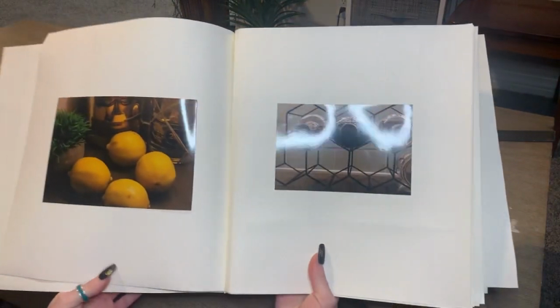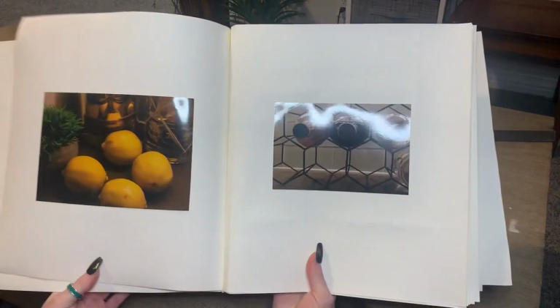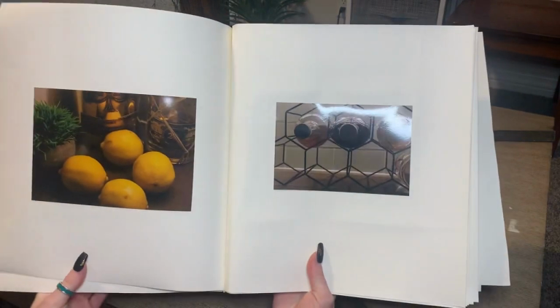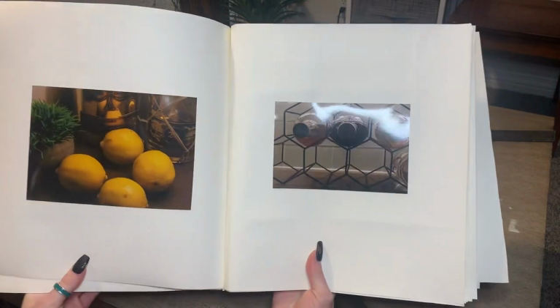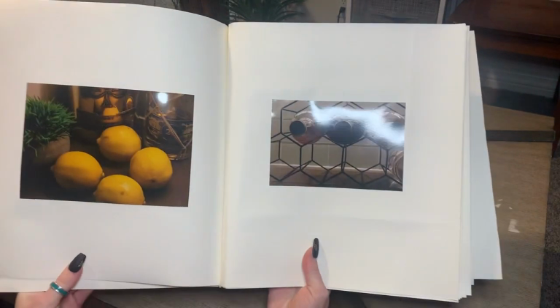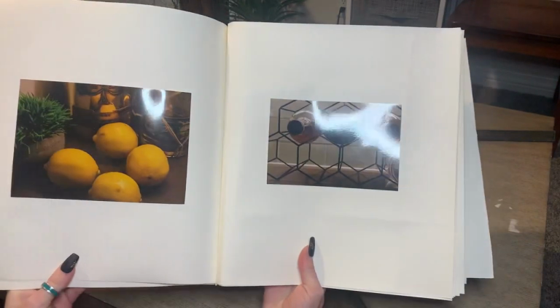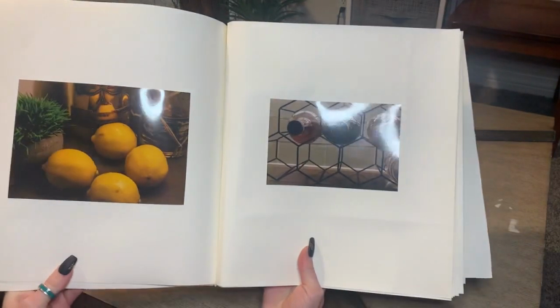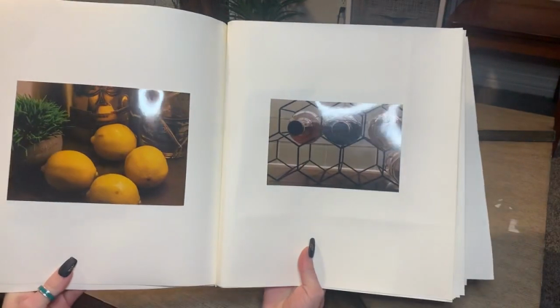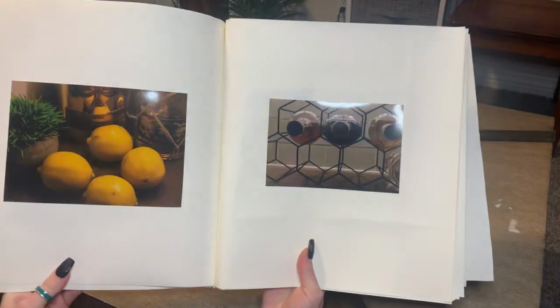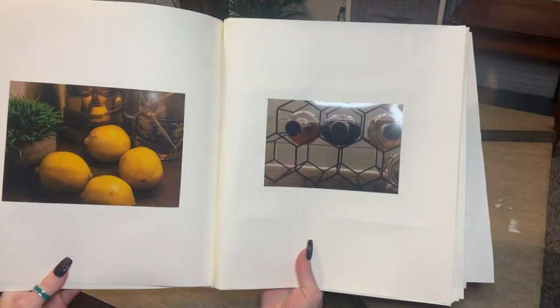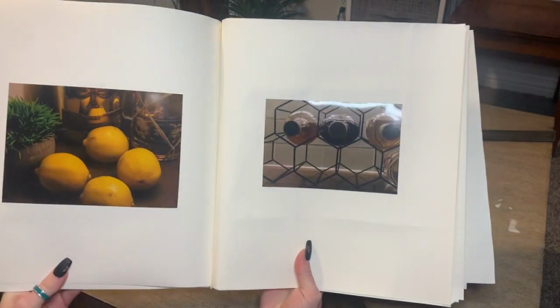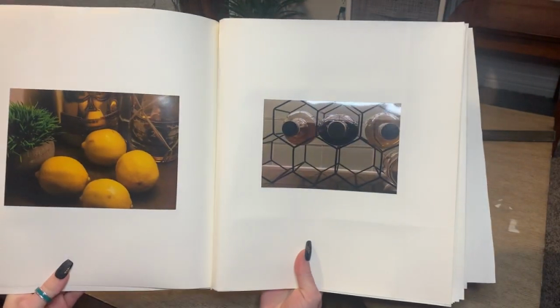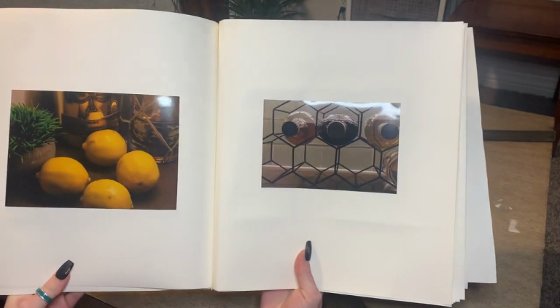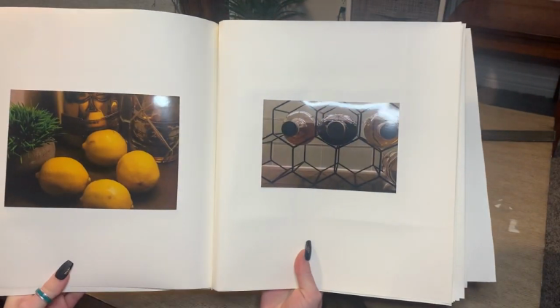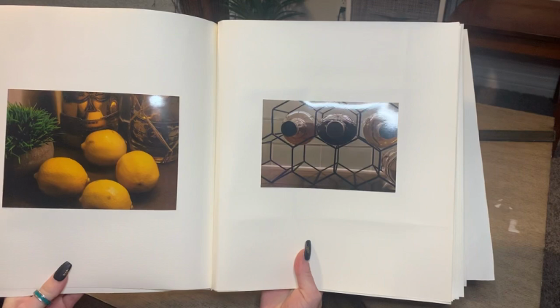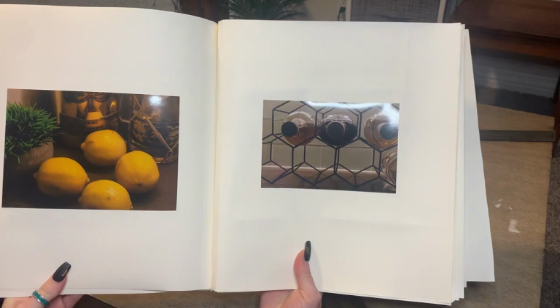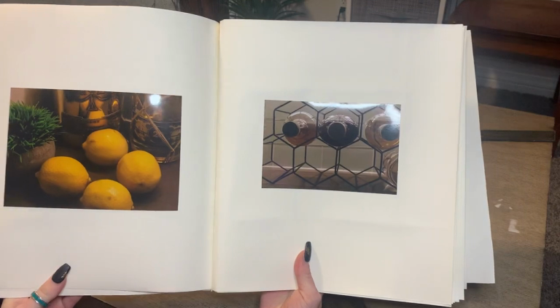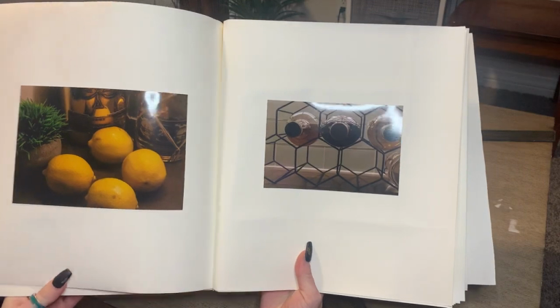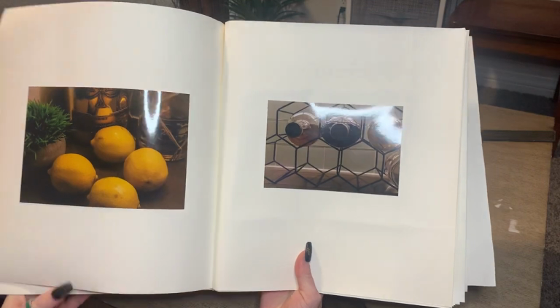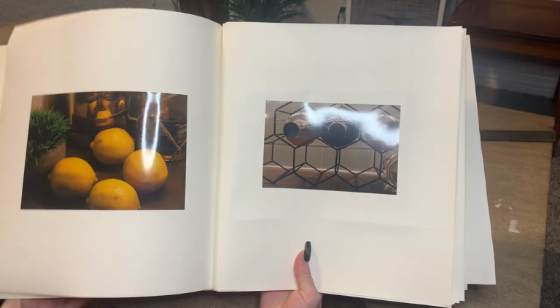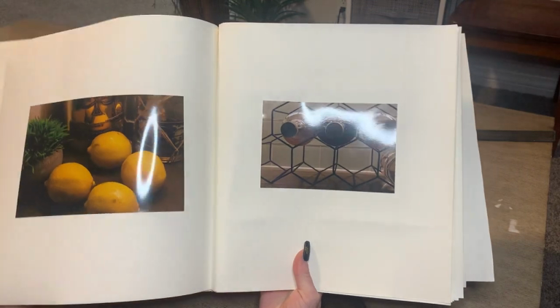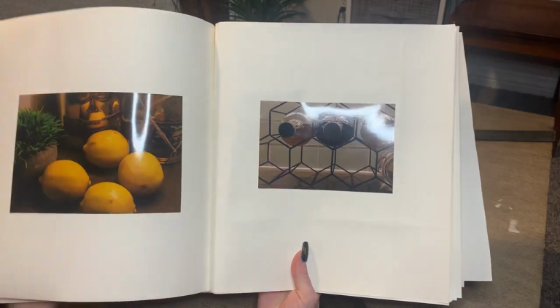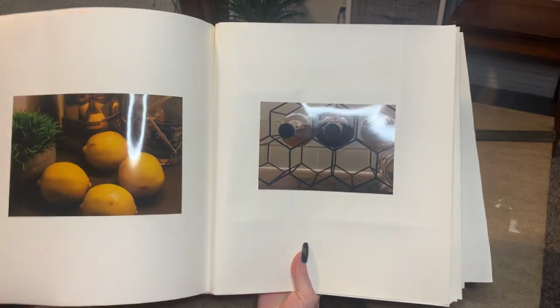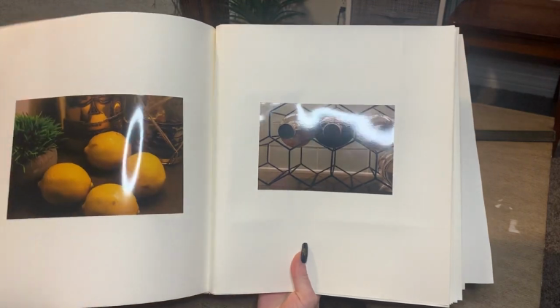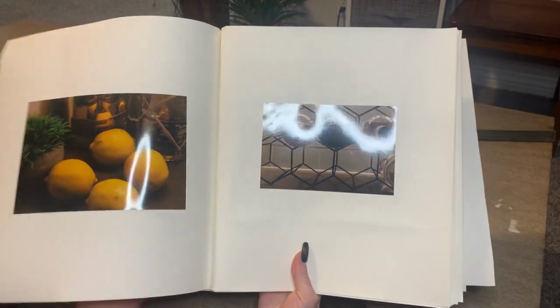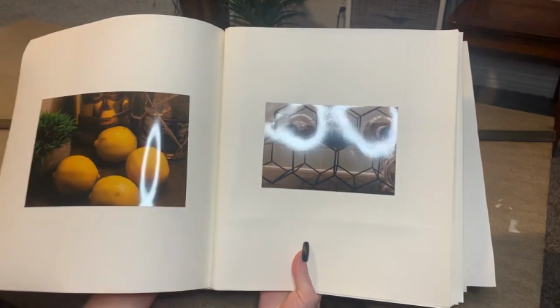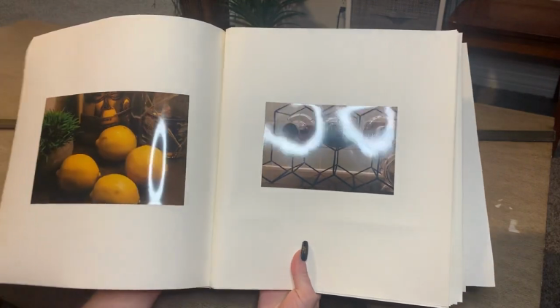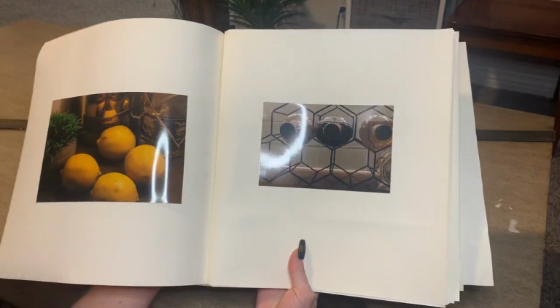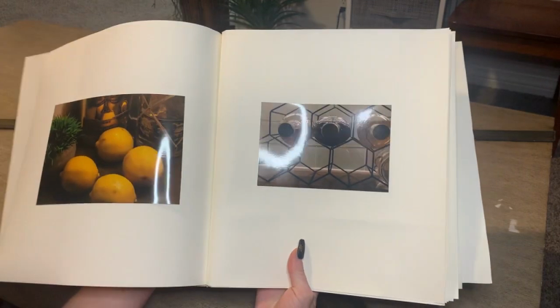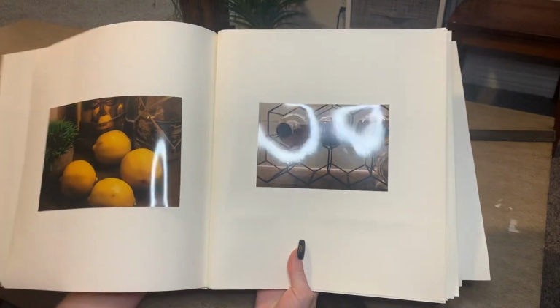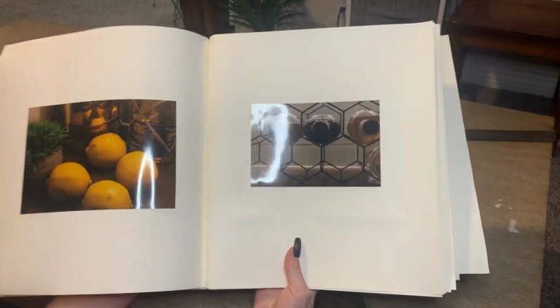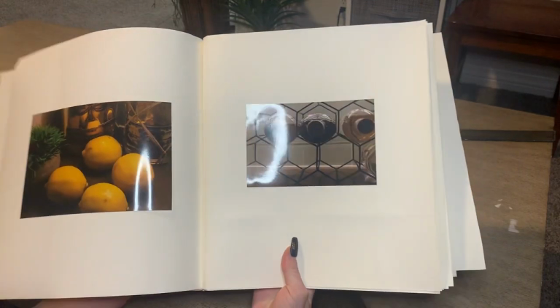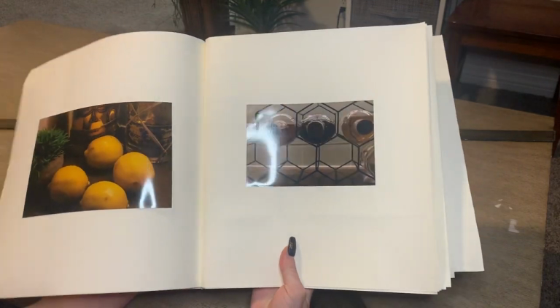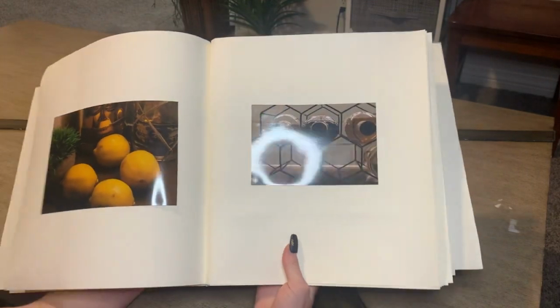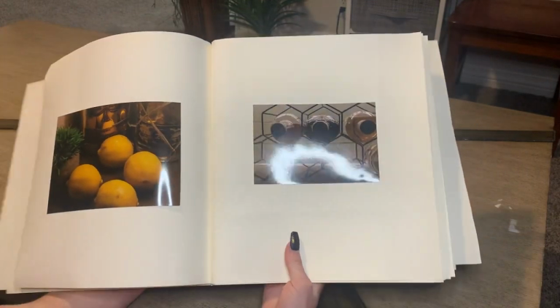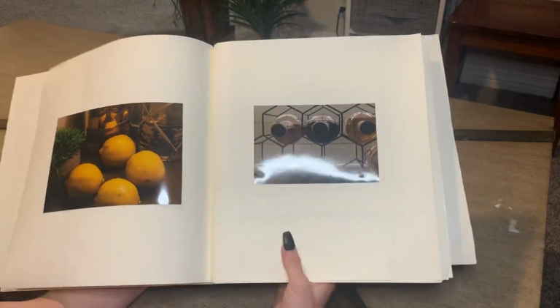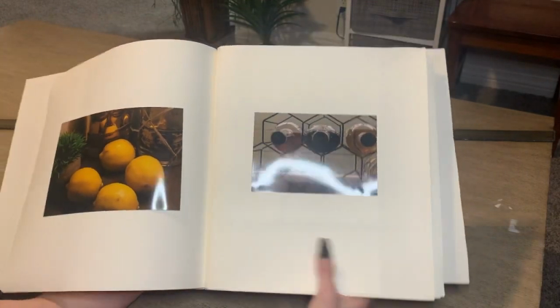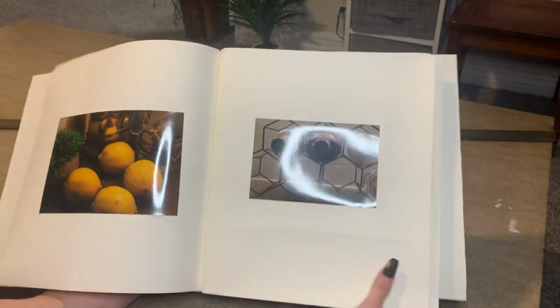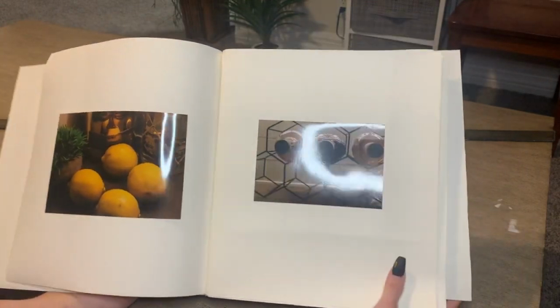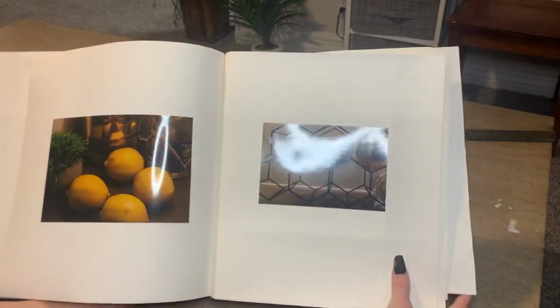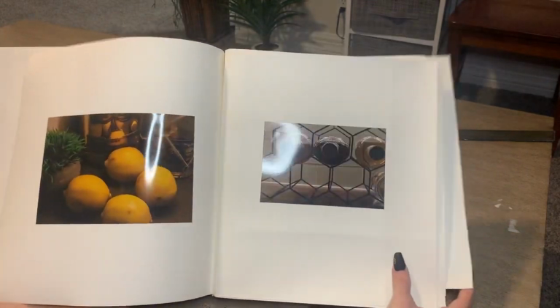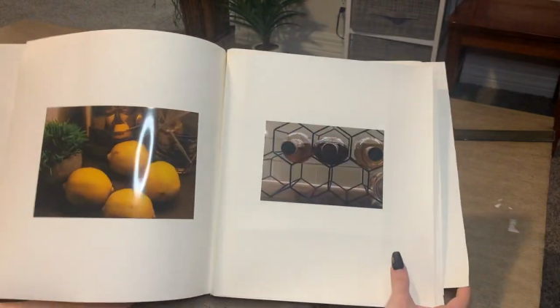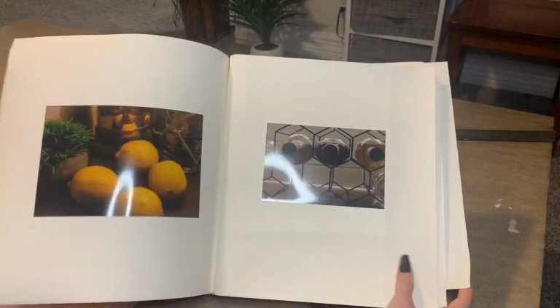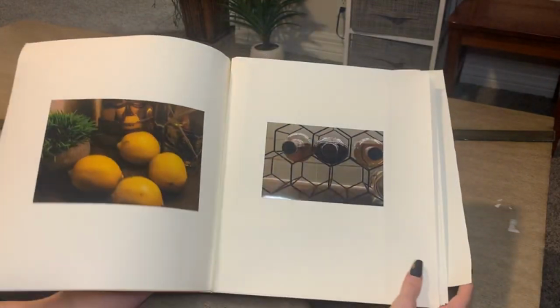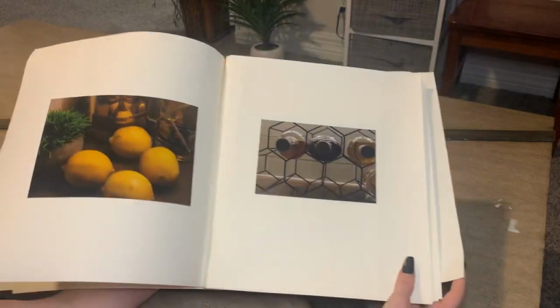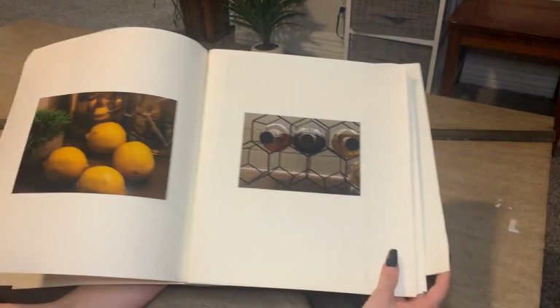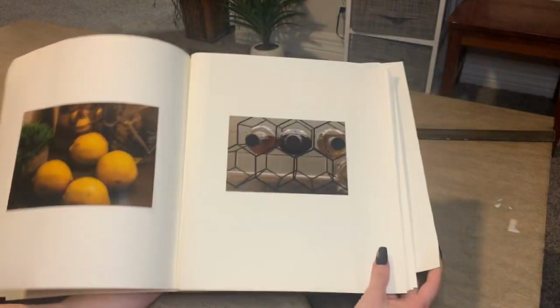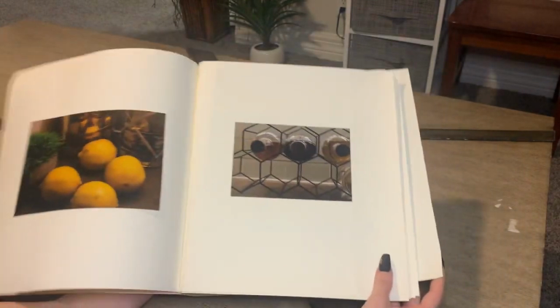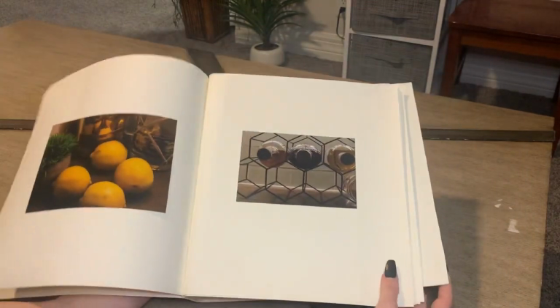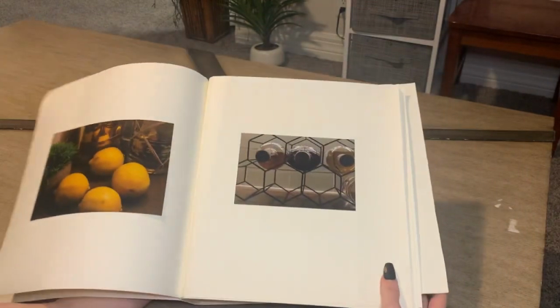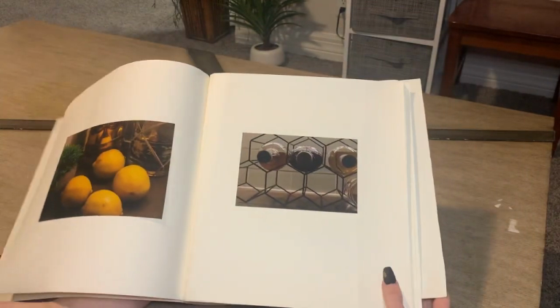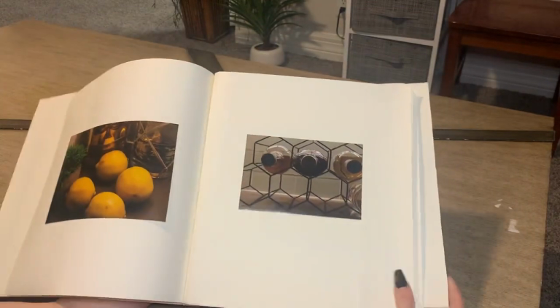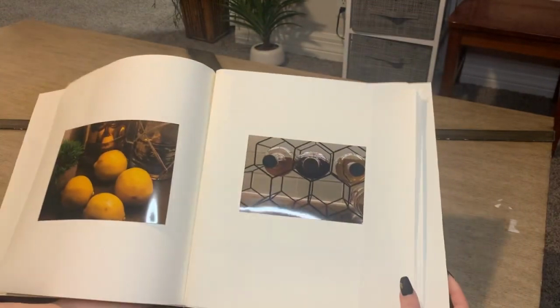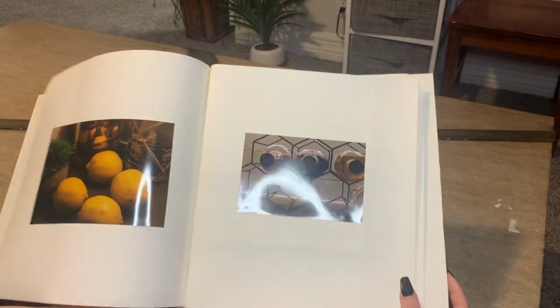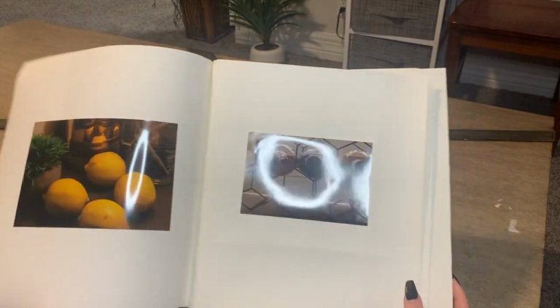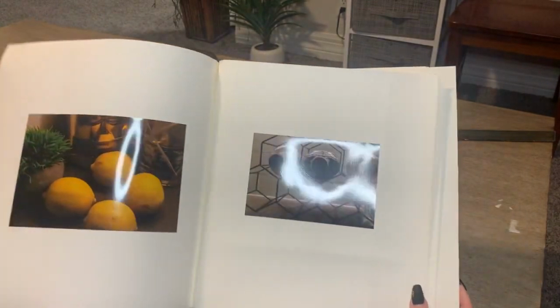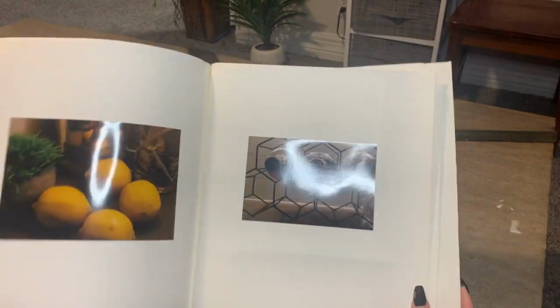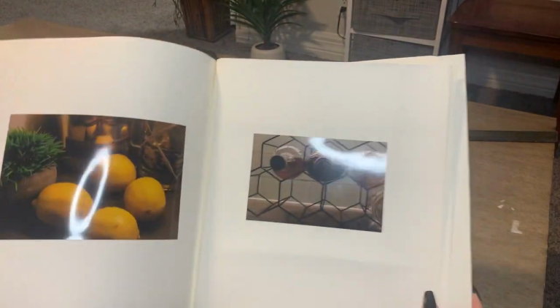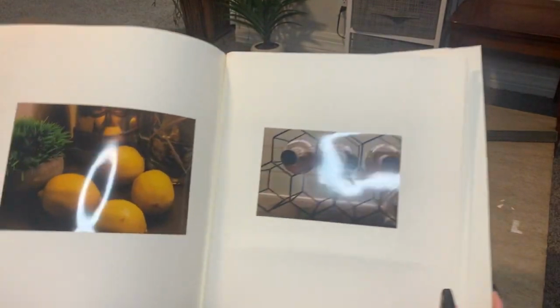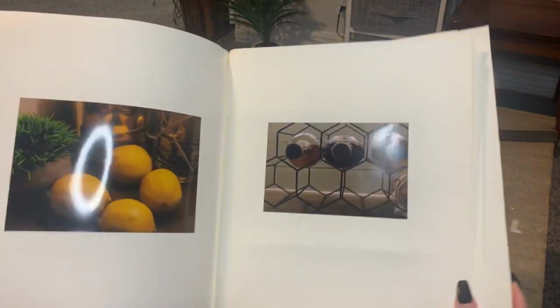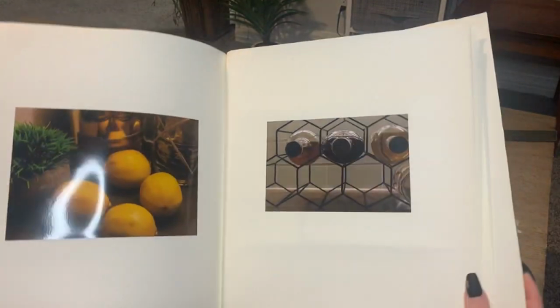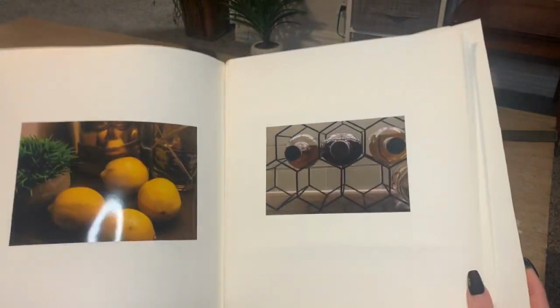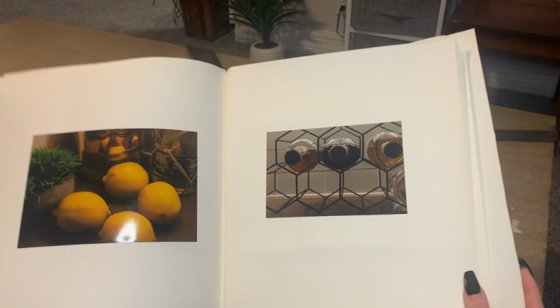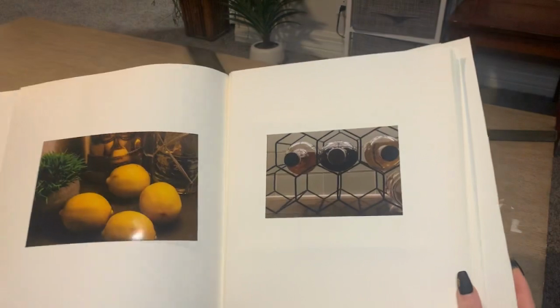These are the first two pictures. I'm just gonna flip through it really slowly just to show how that looks.